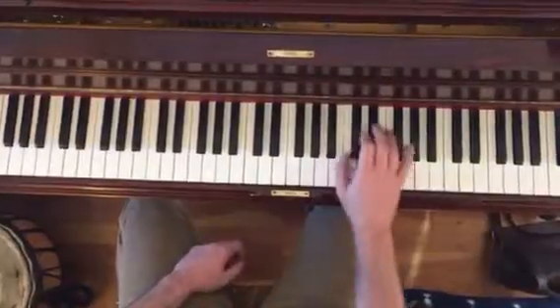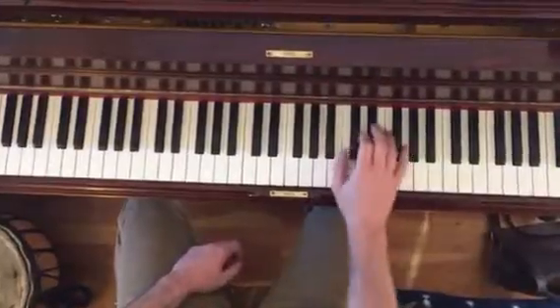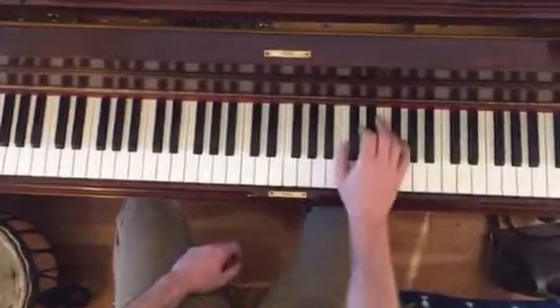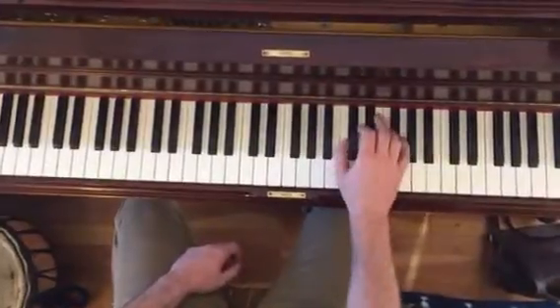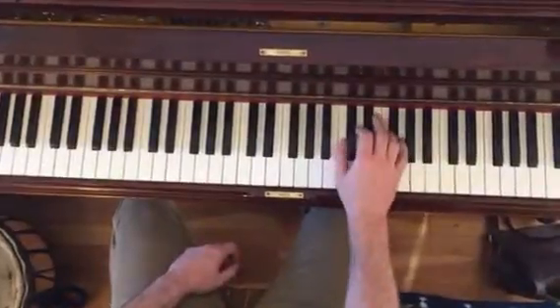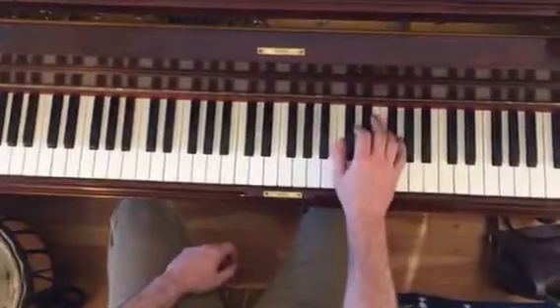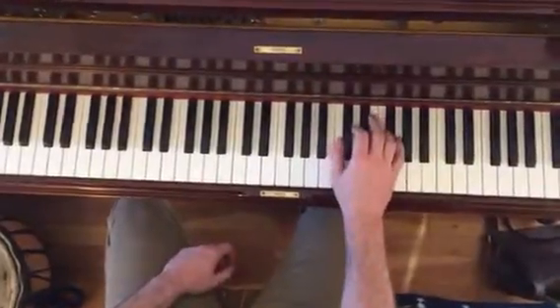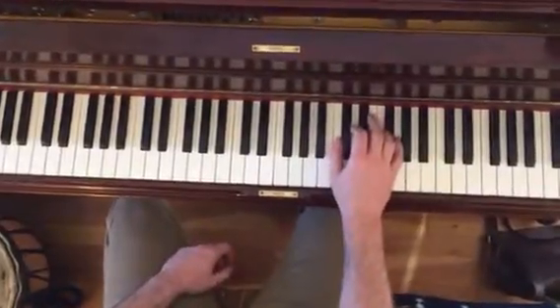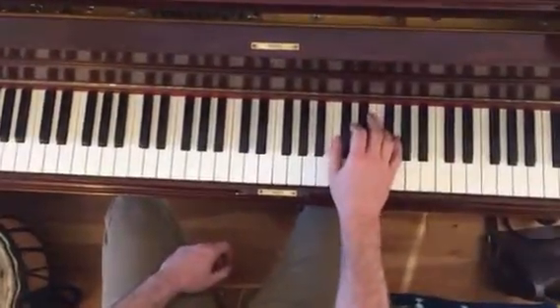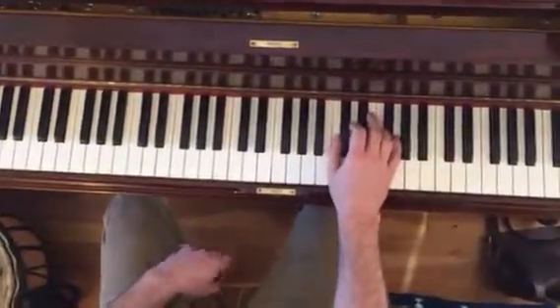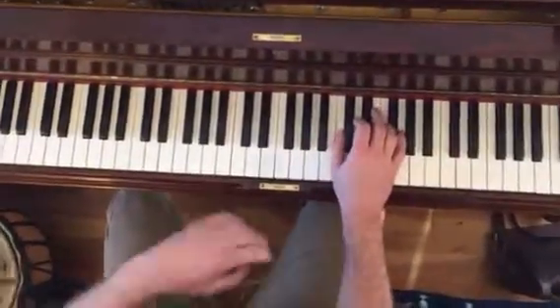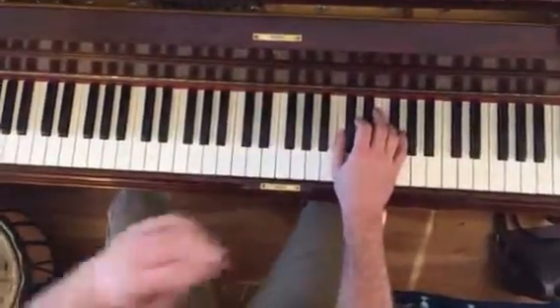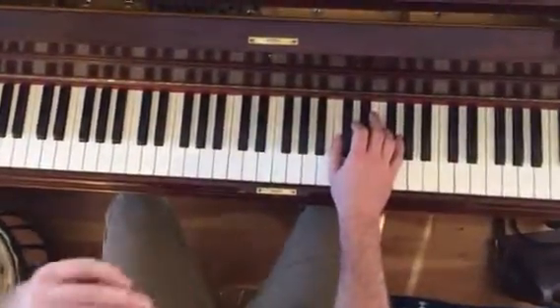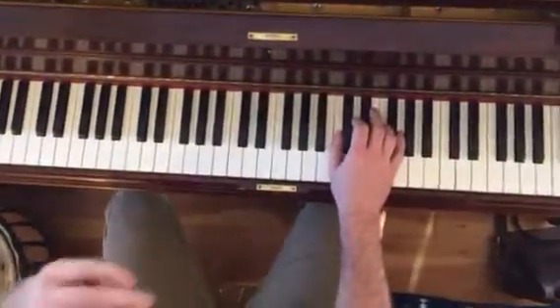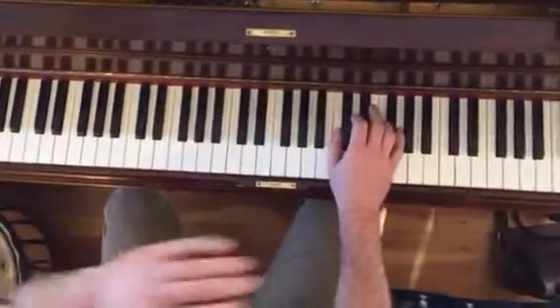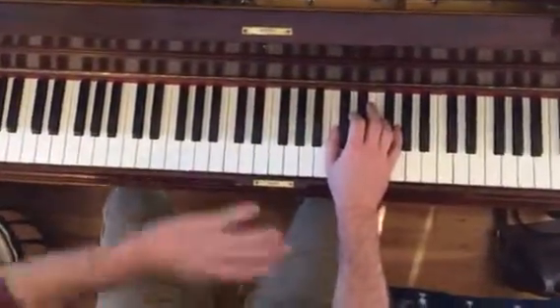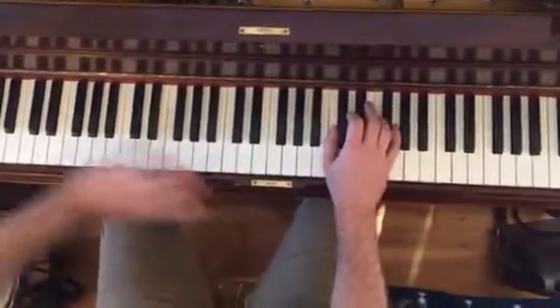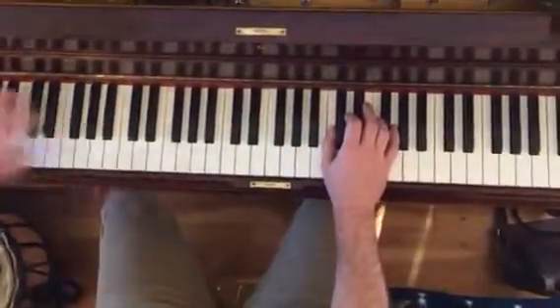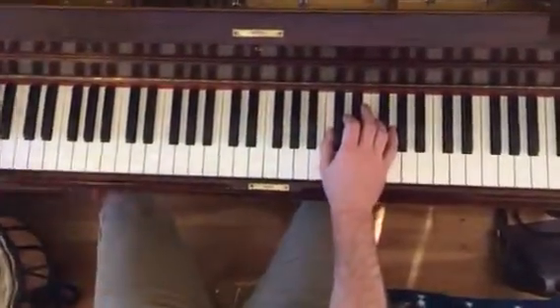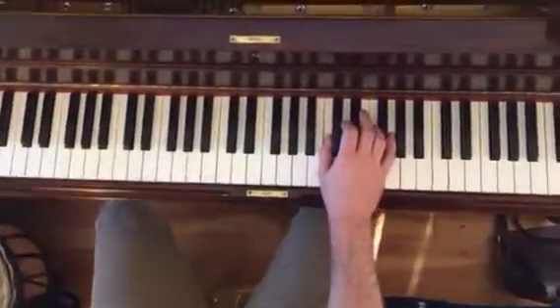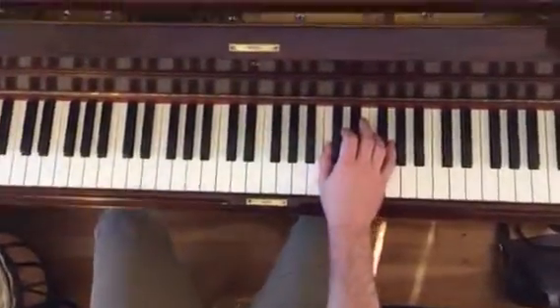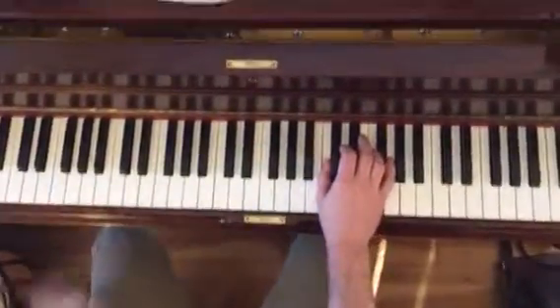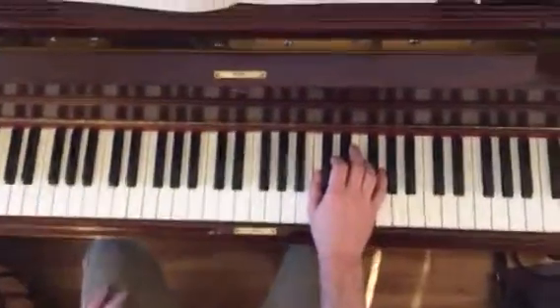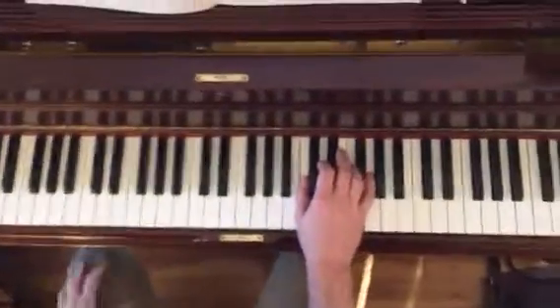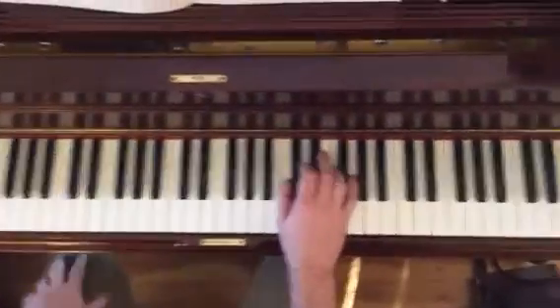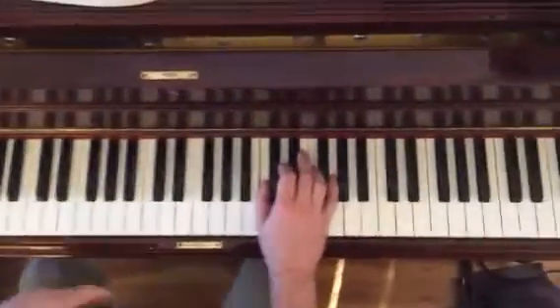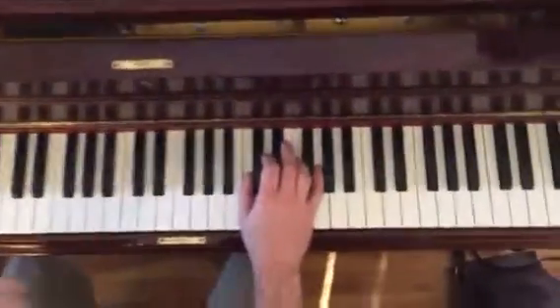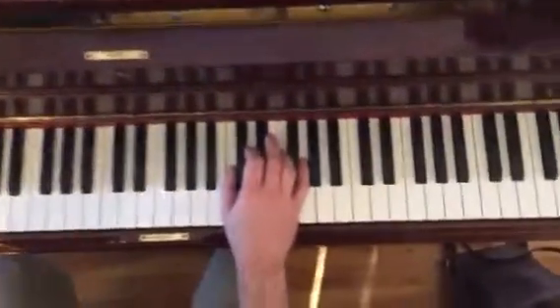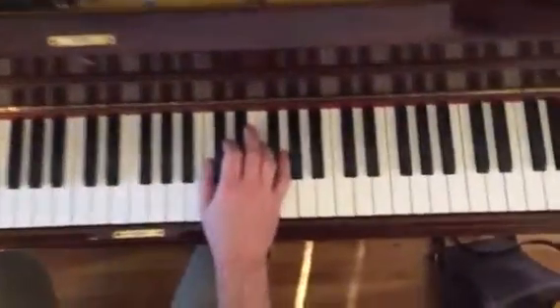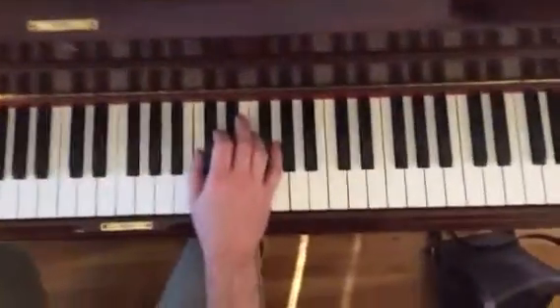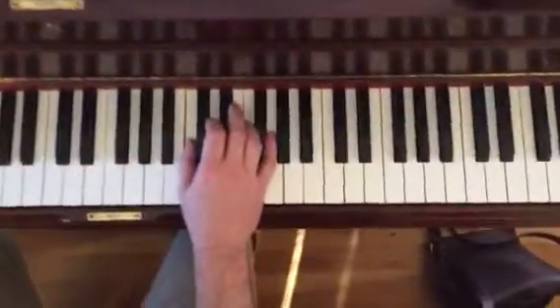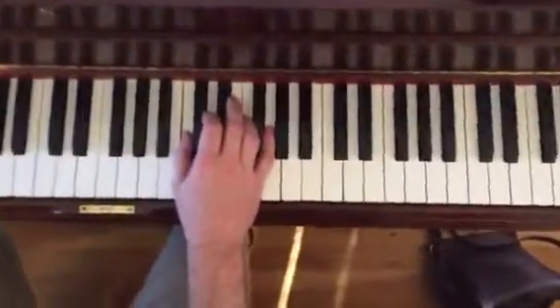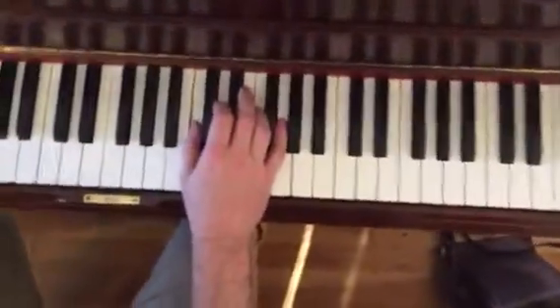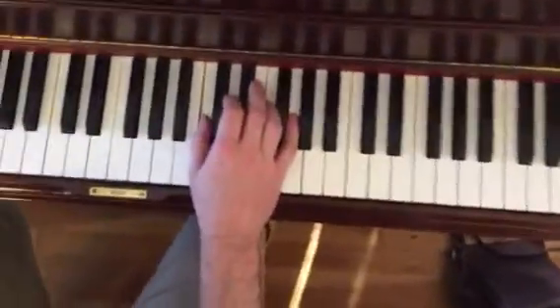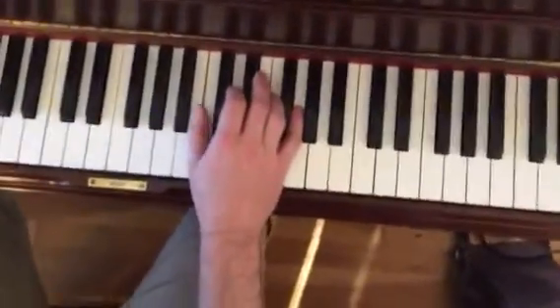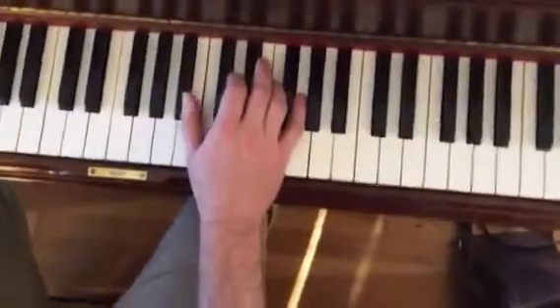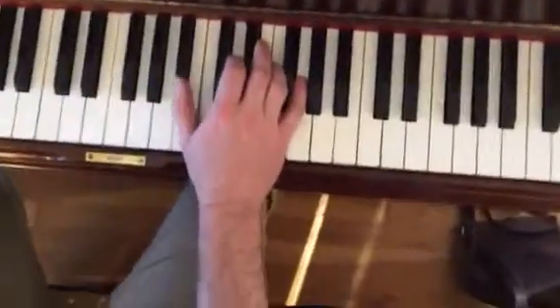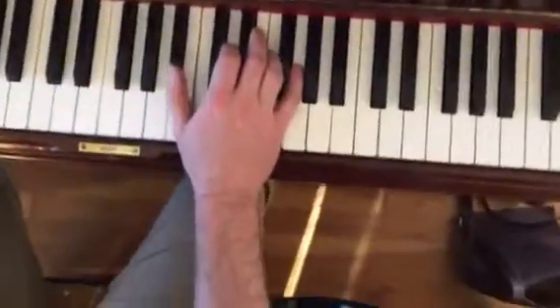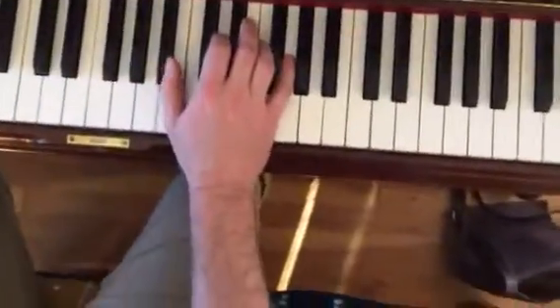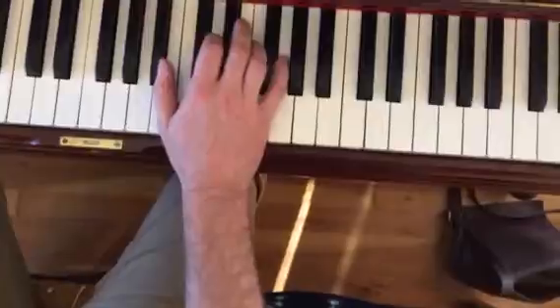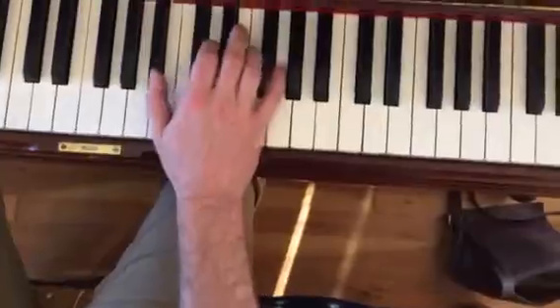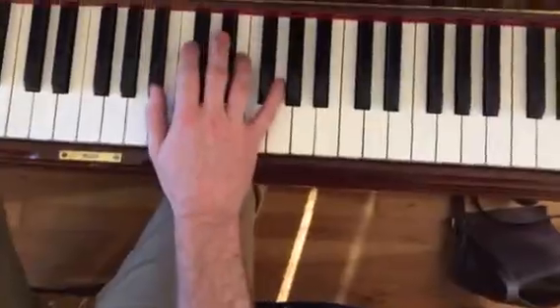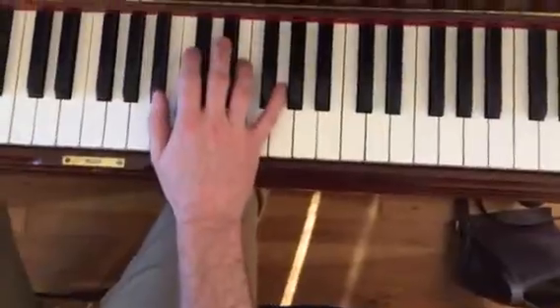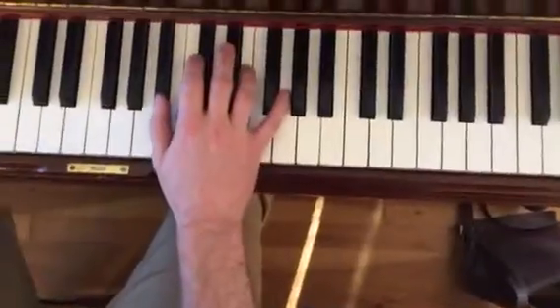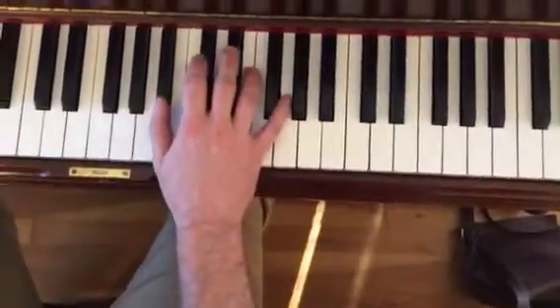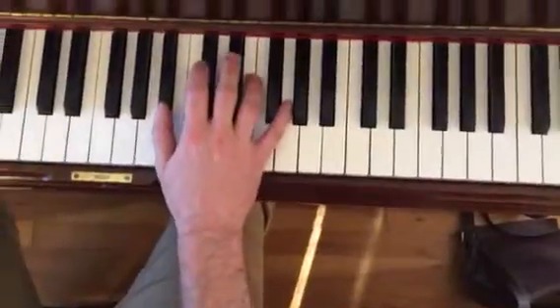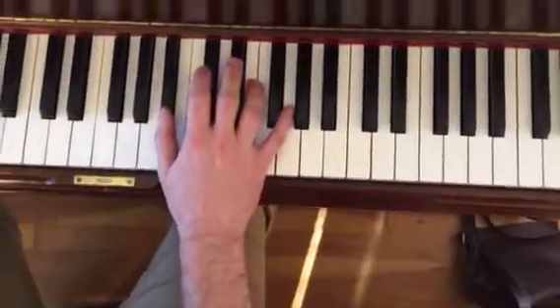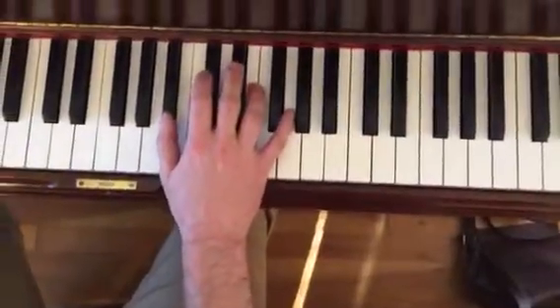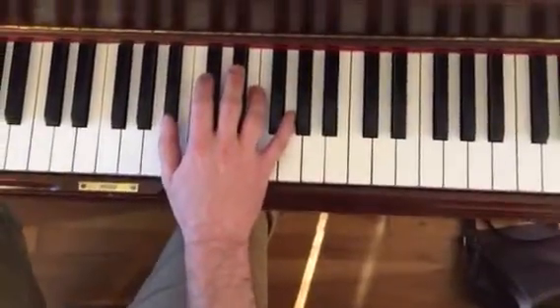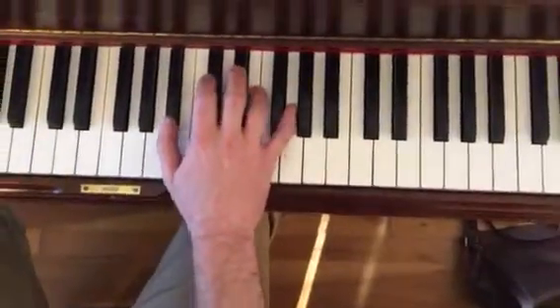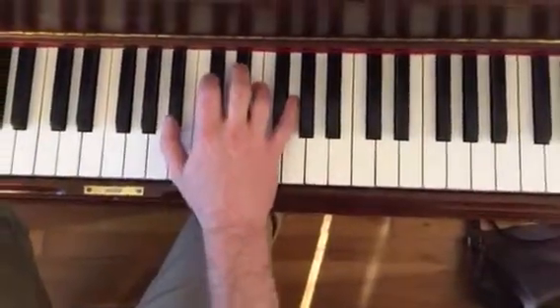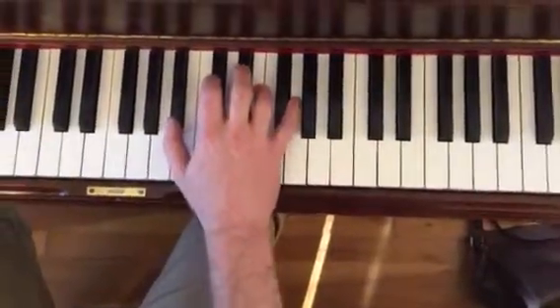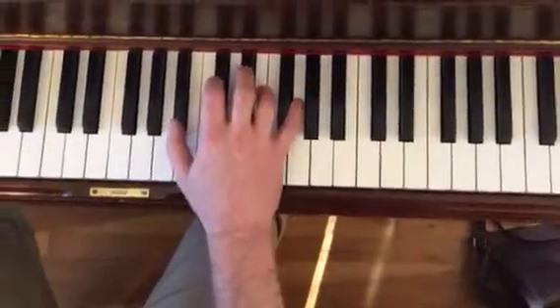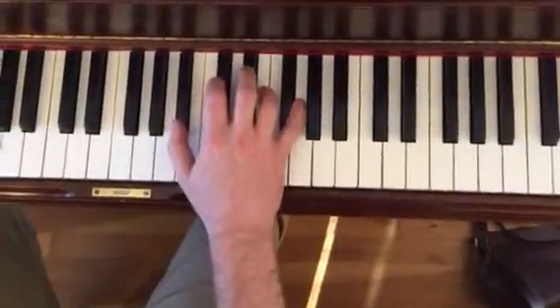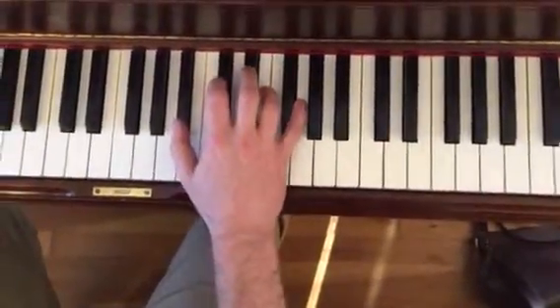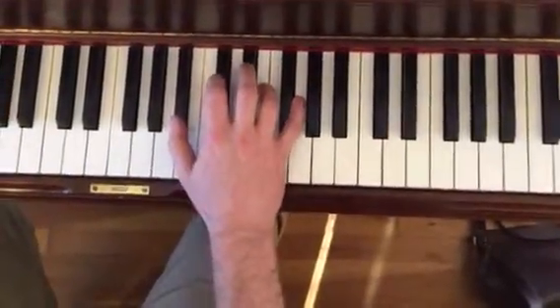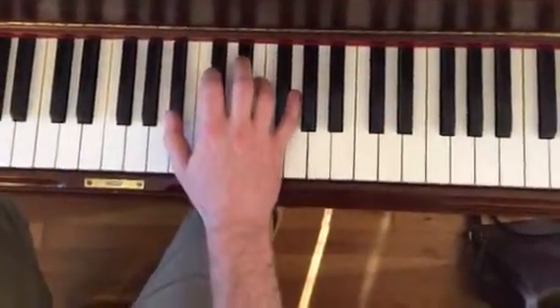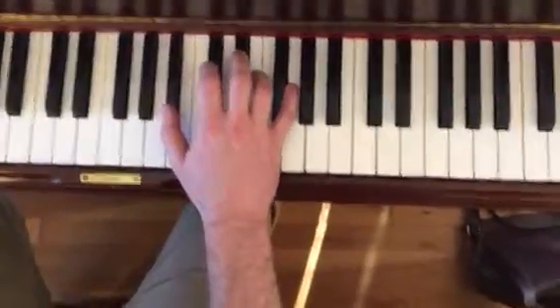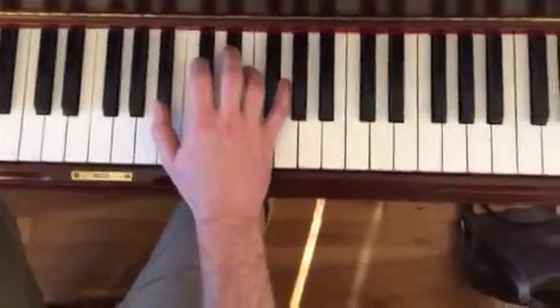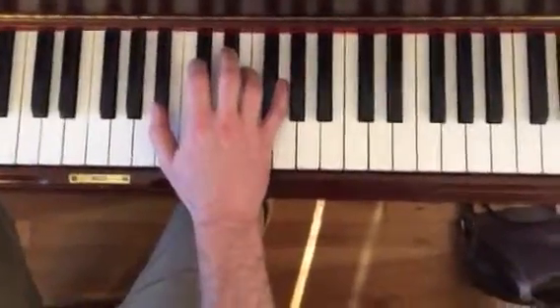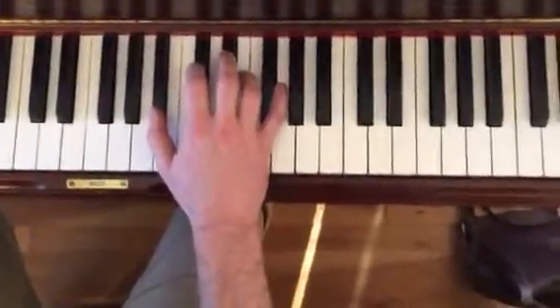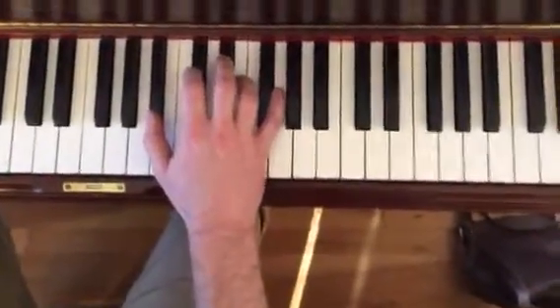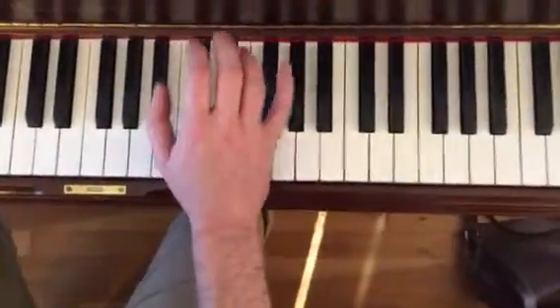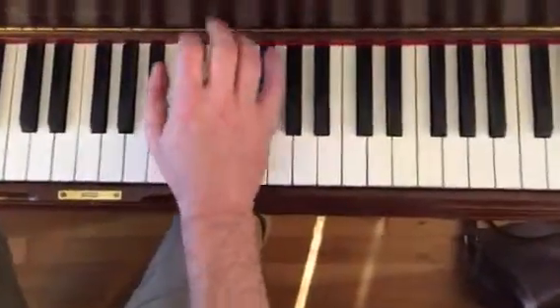The left hand is the same as before, as the first time, so we're going to zoom in on the right hand.